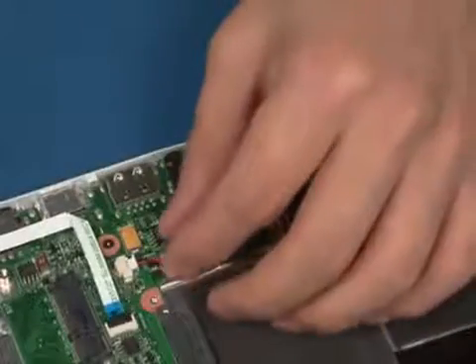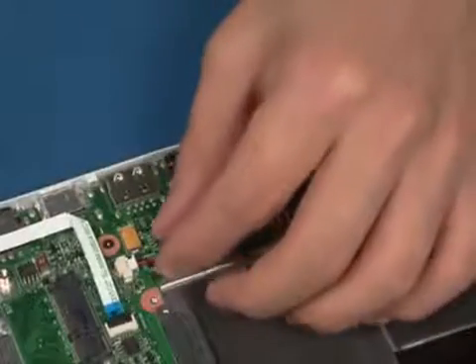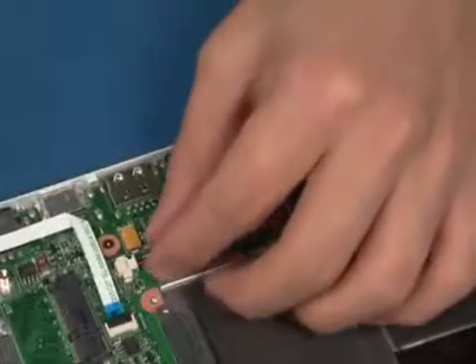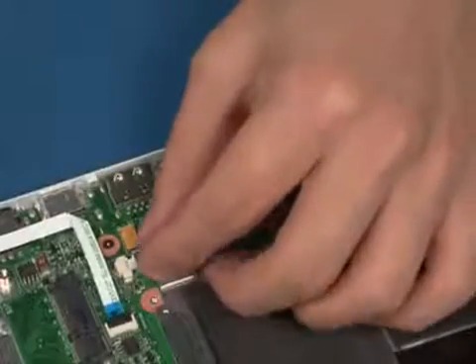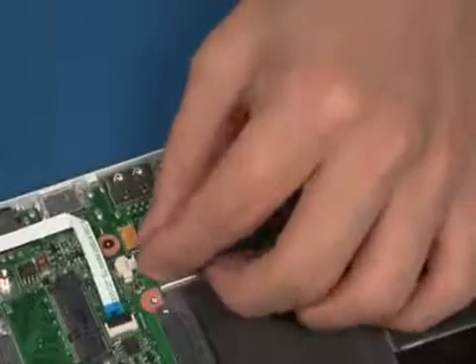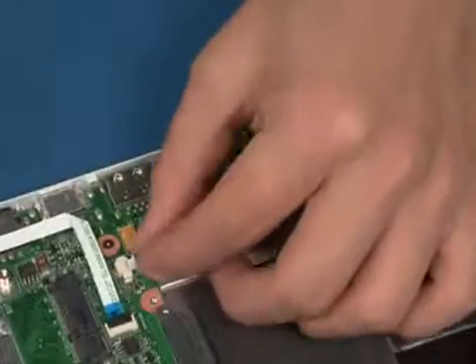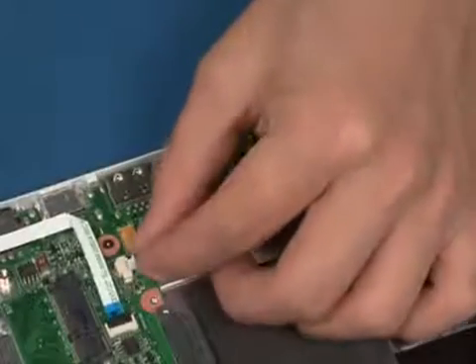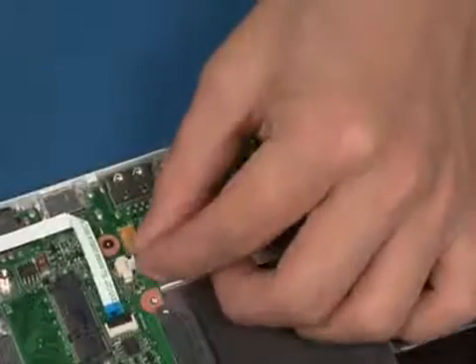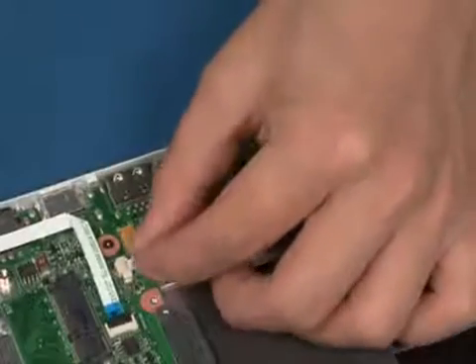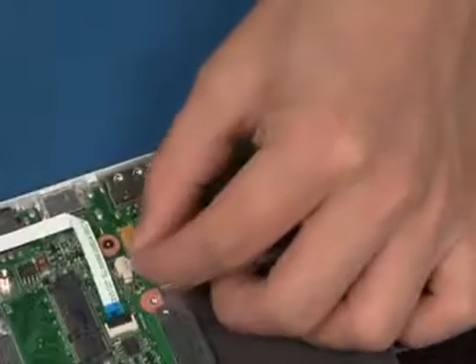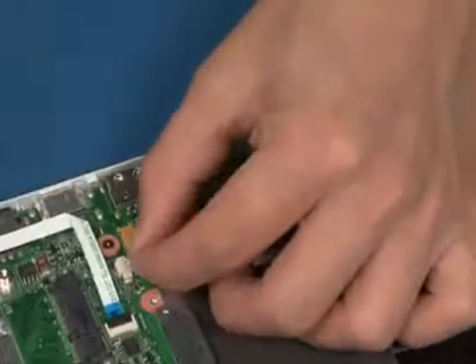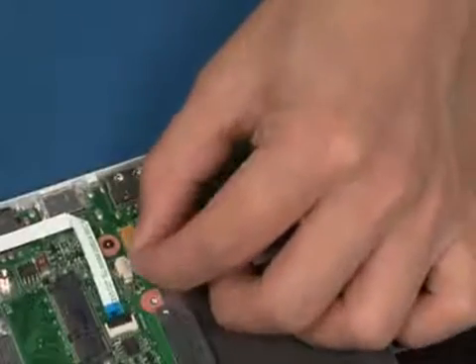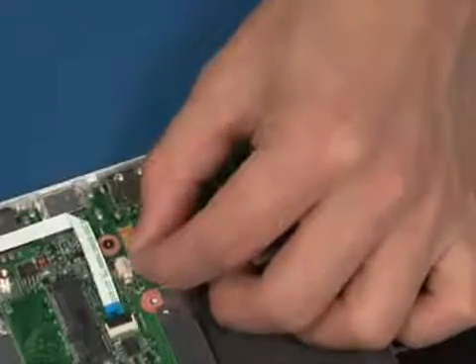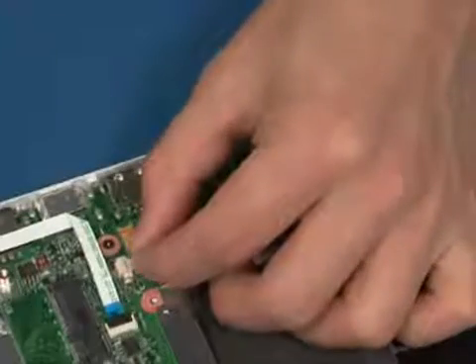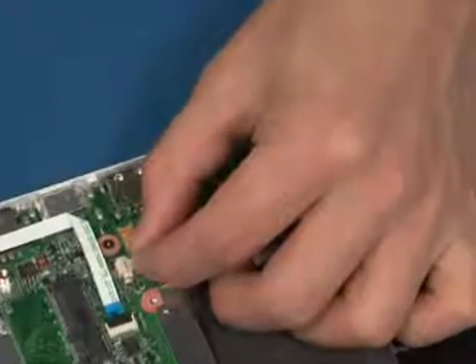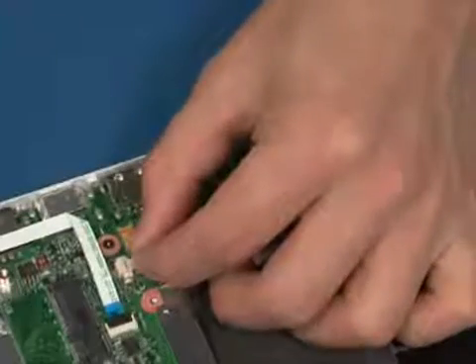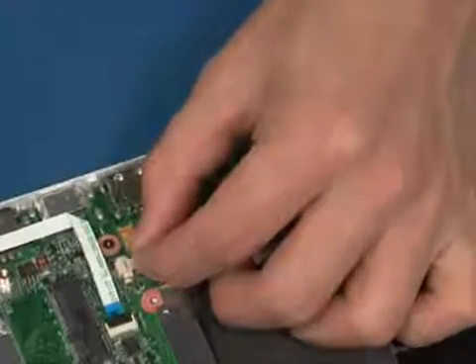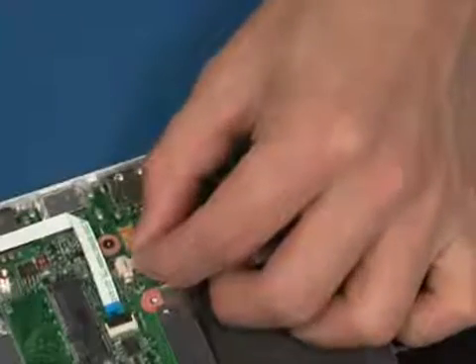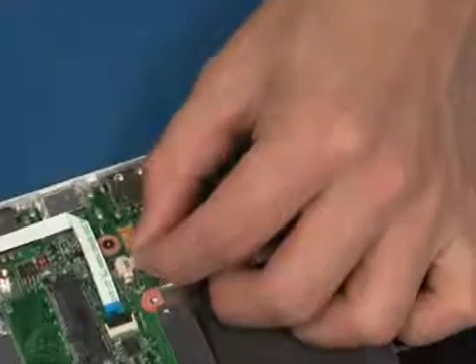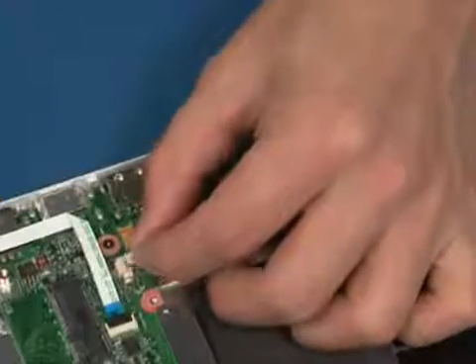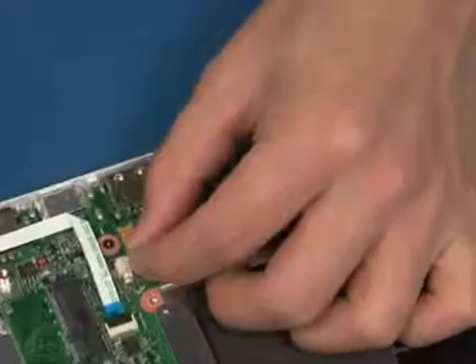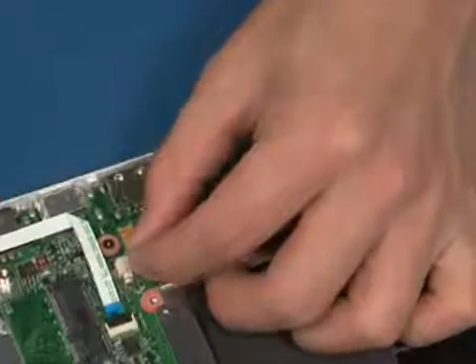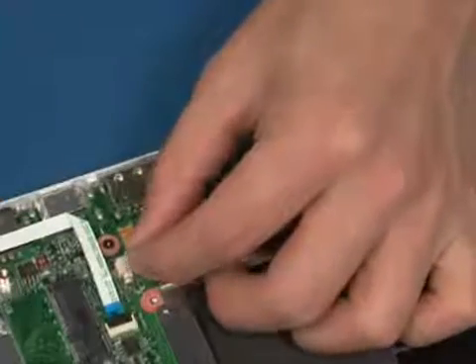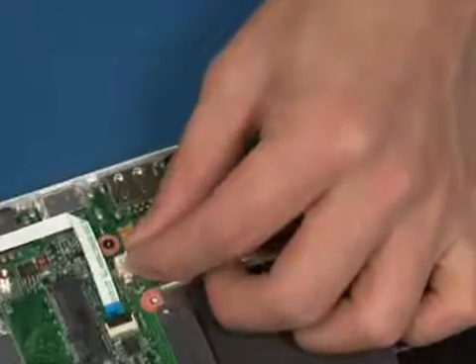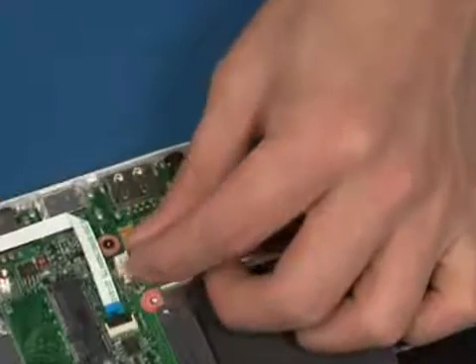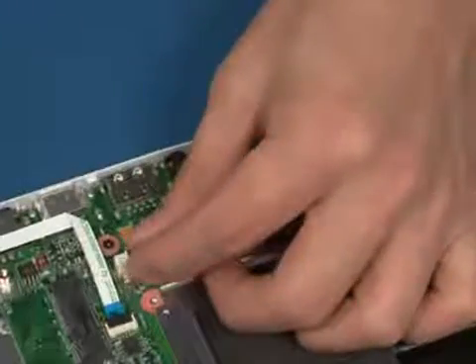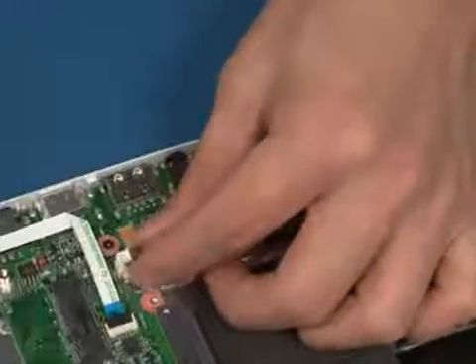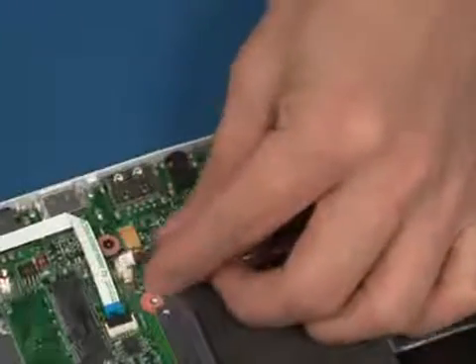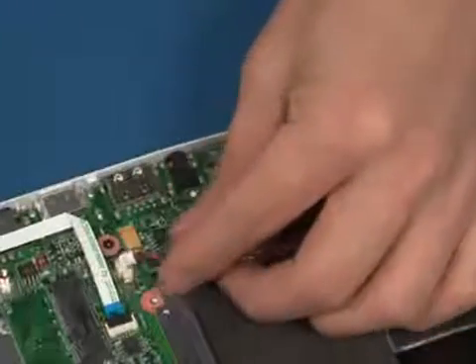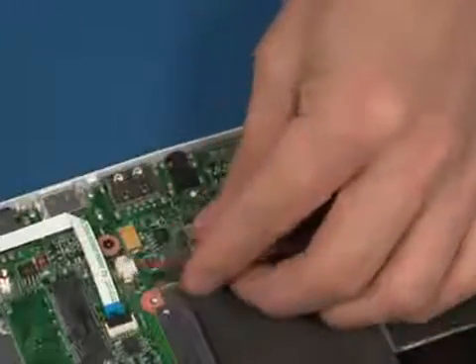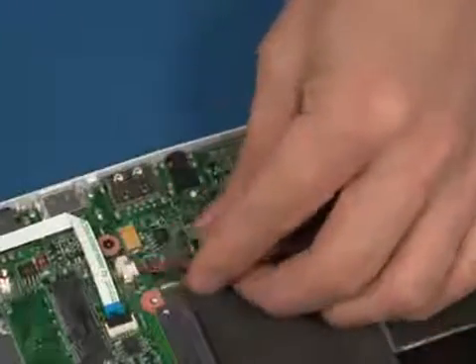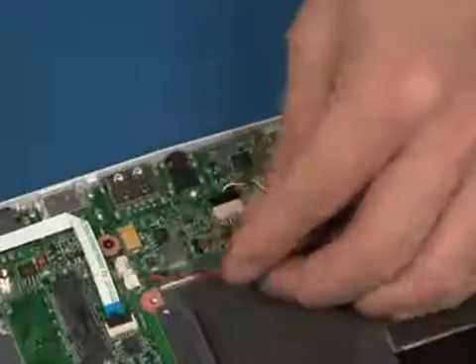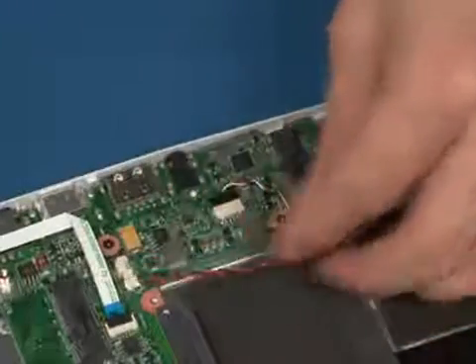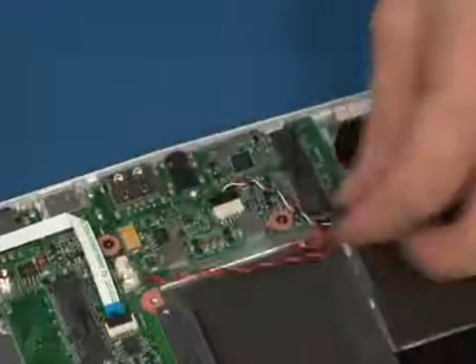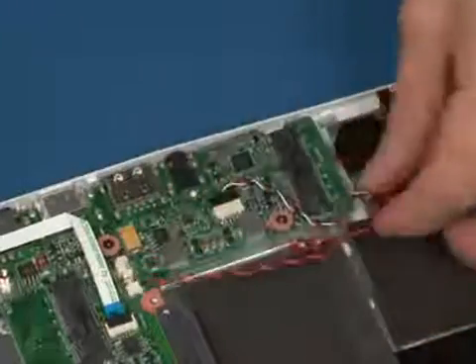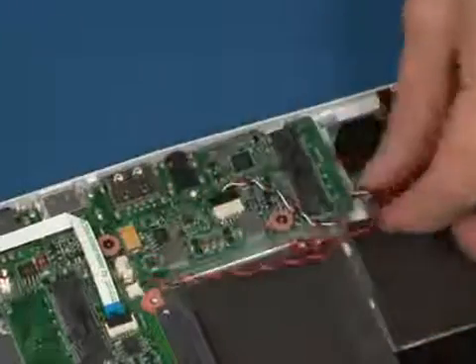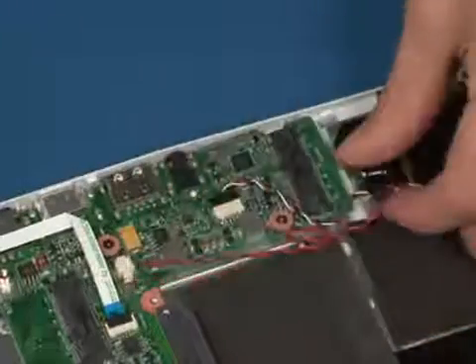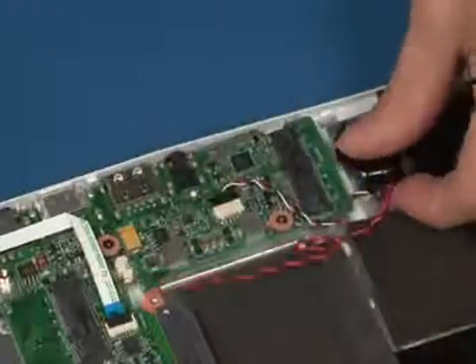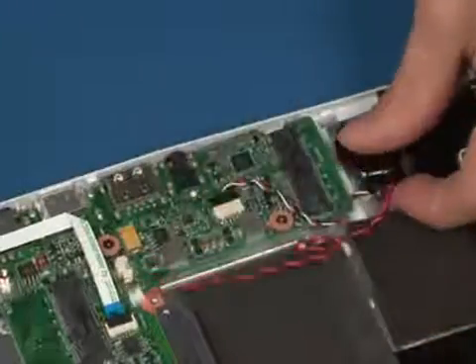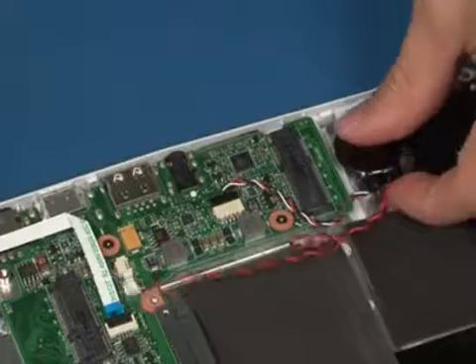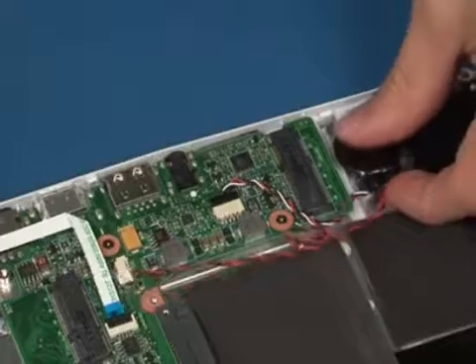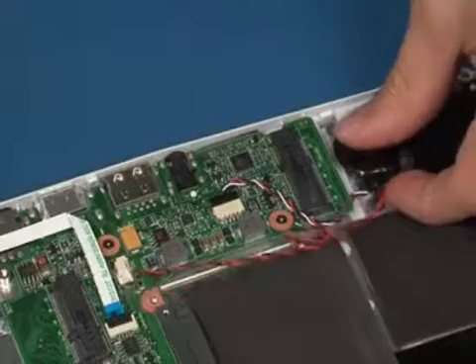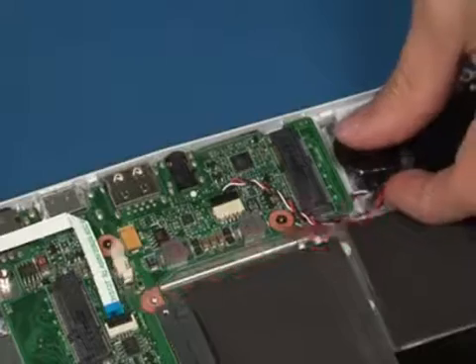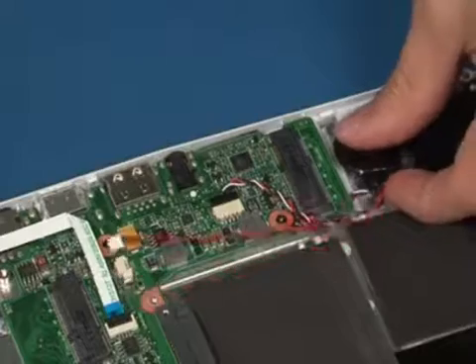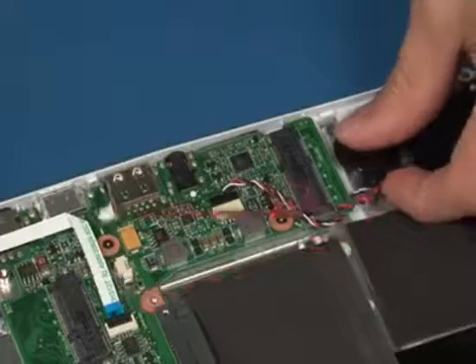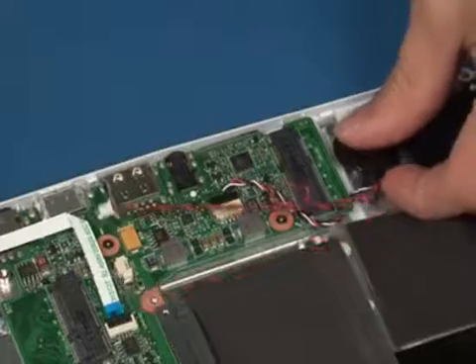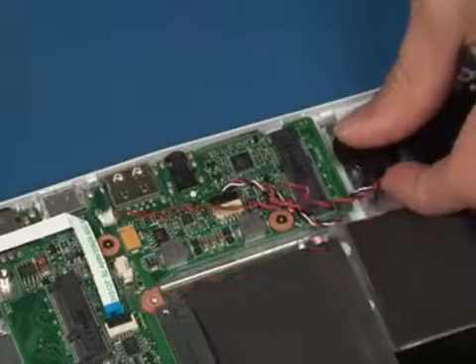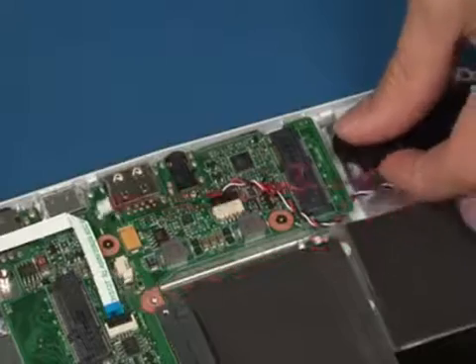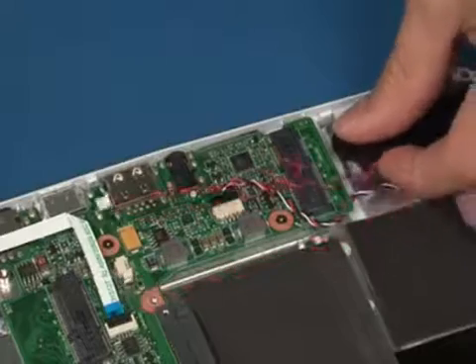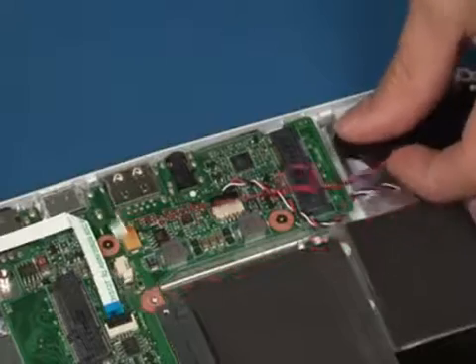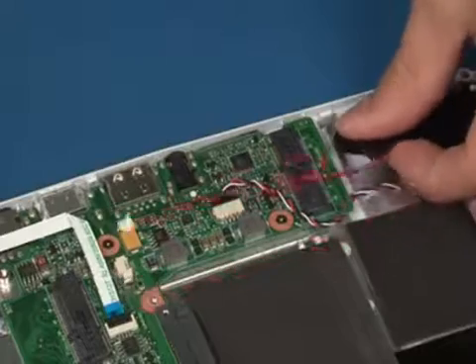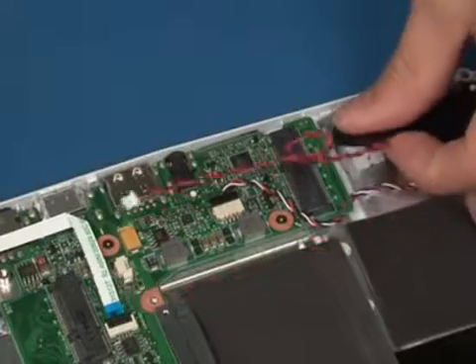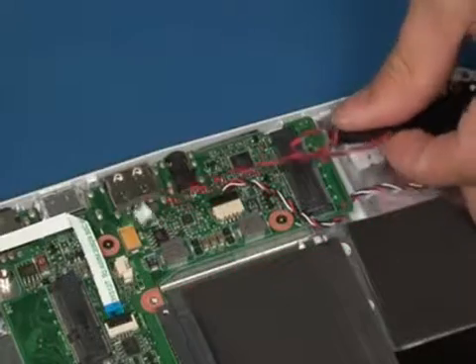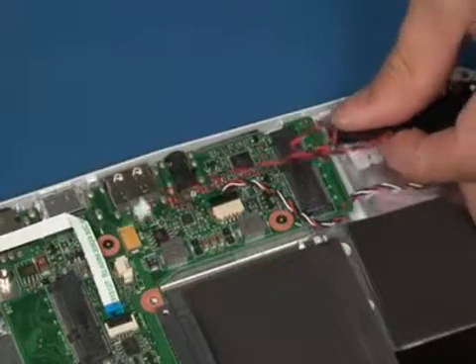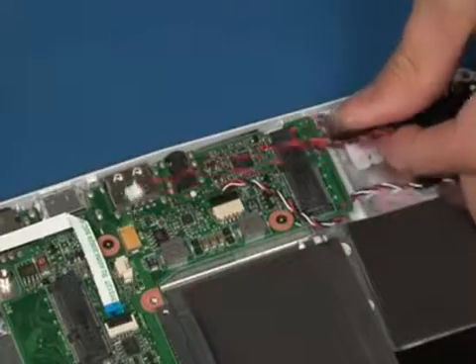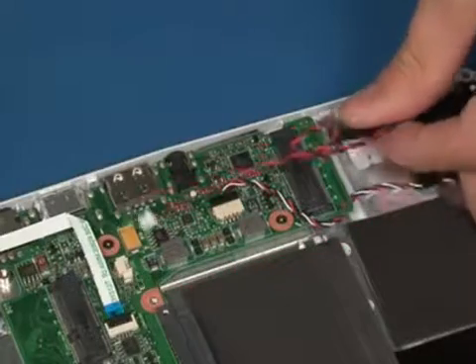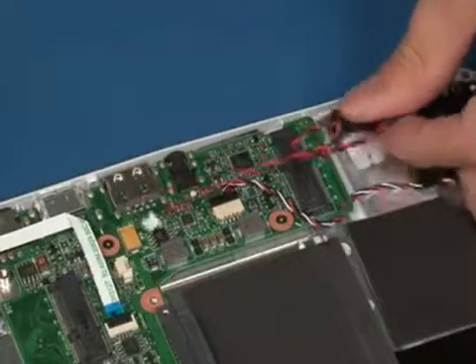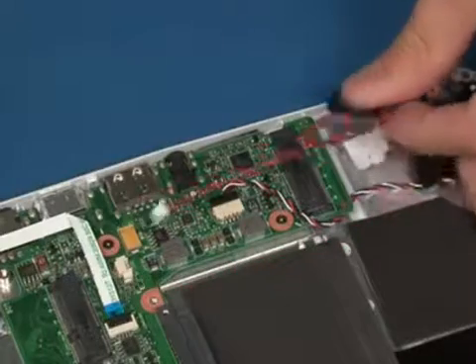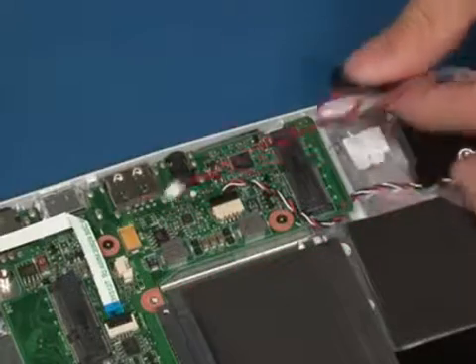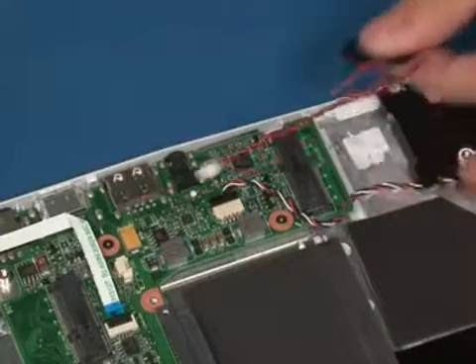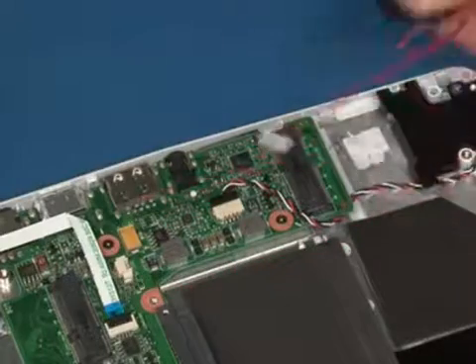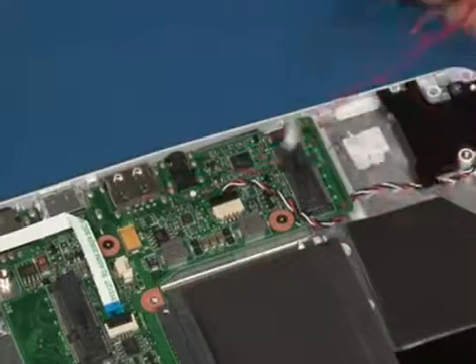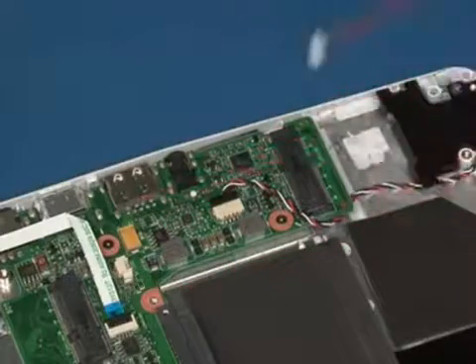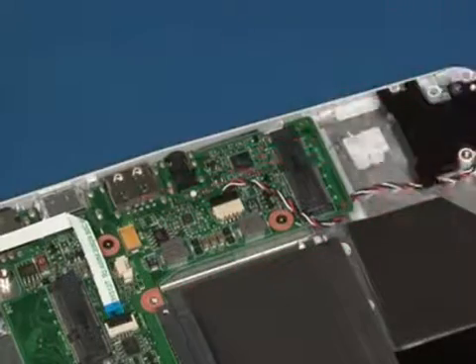Disconnect the RTC battery cable. Lift up and remove the battery from the system.